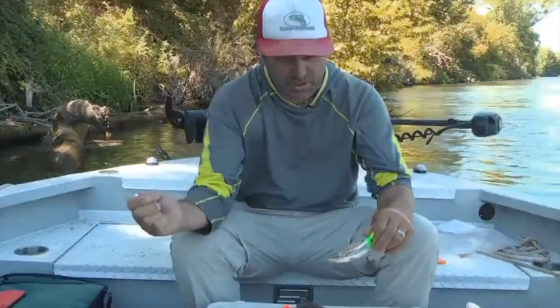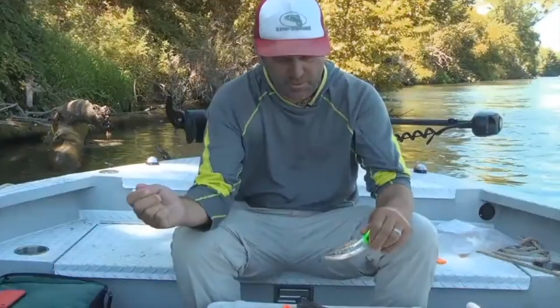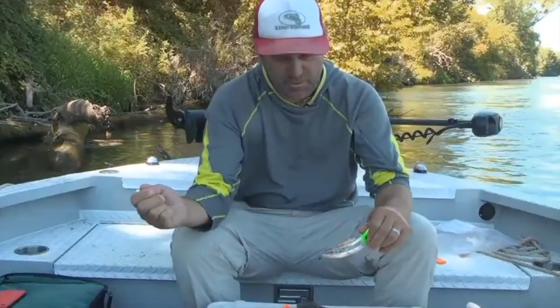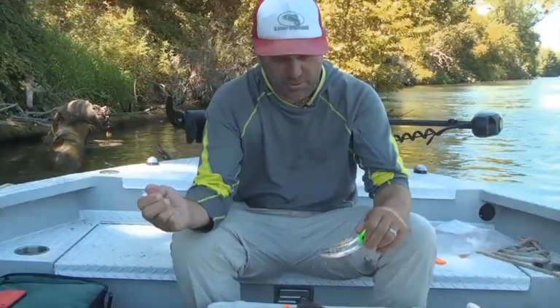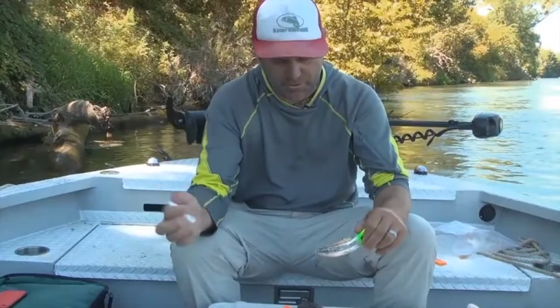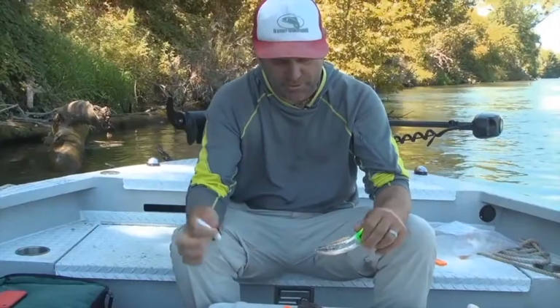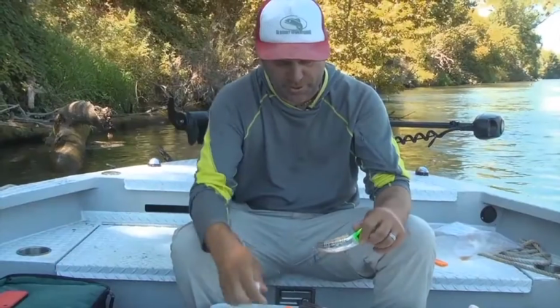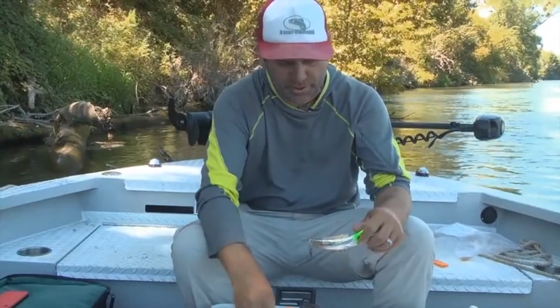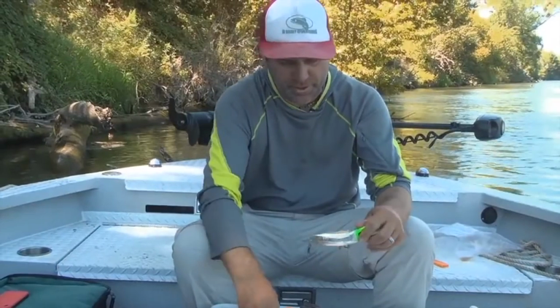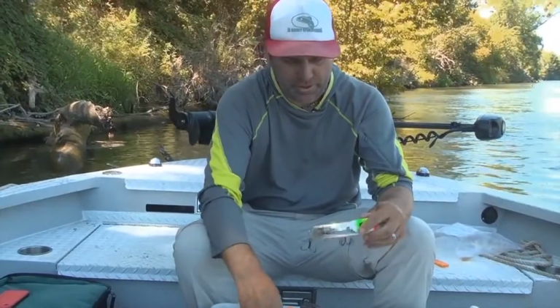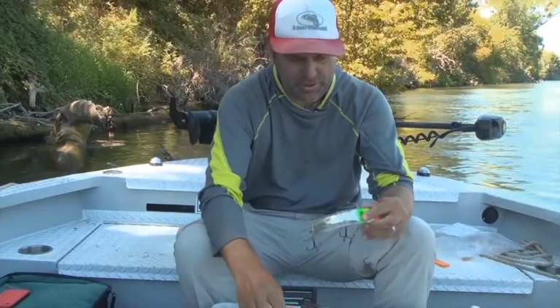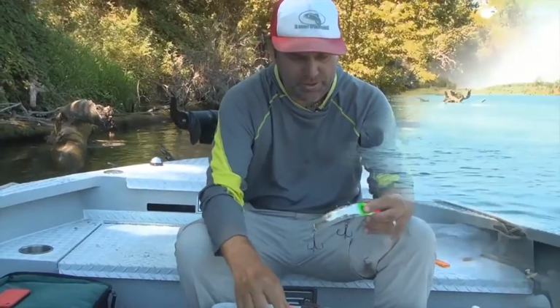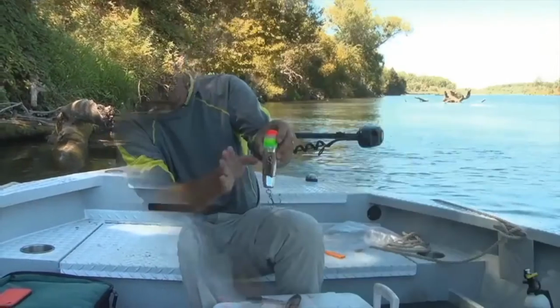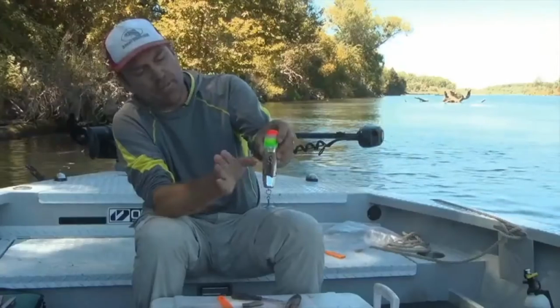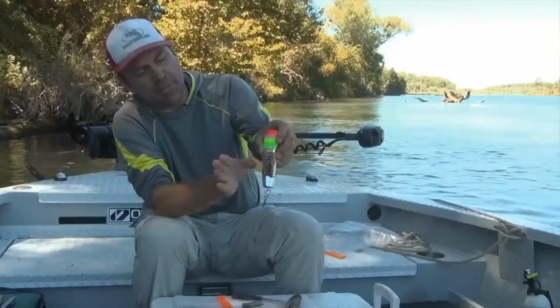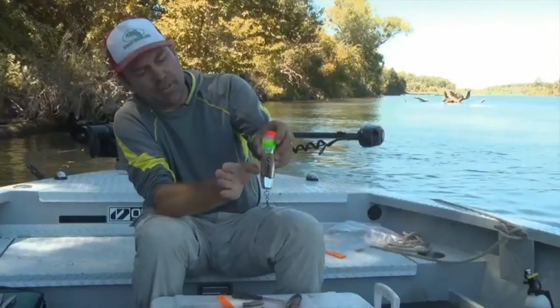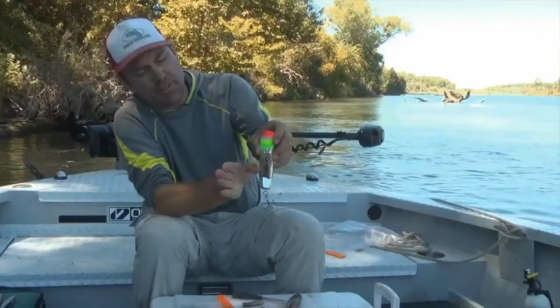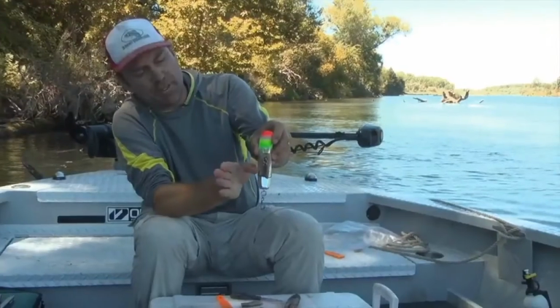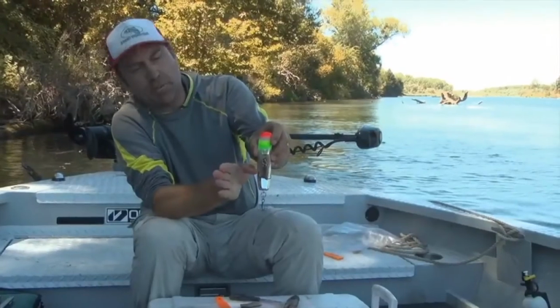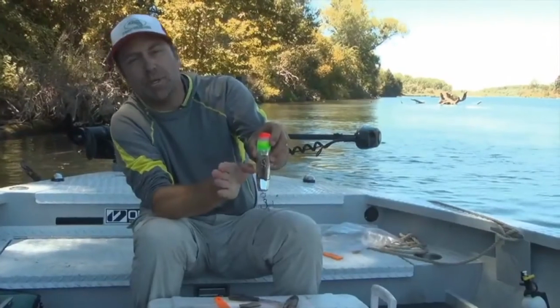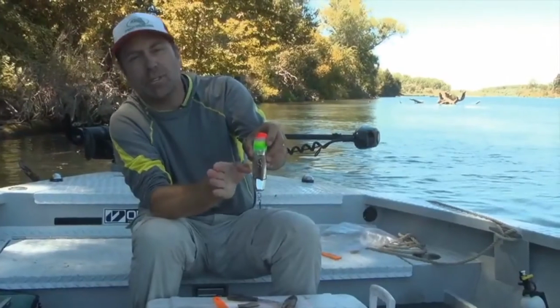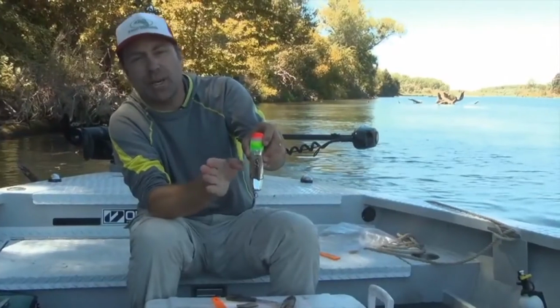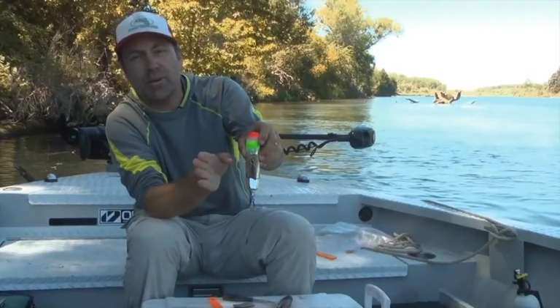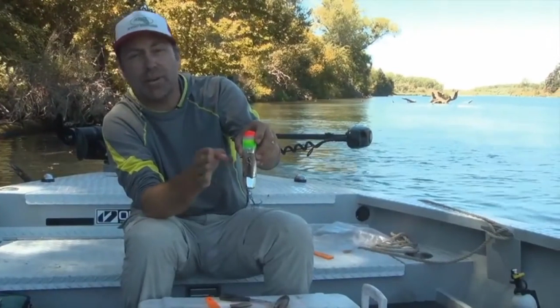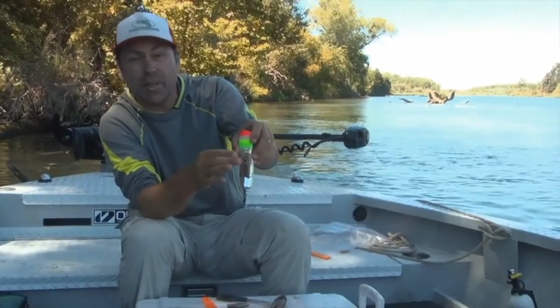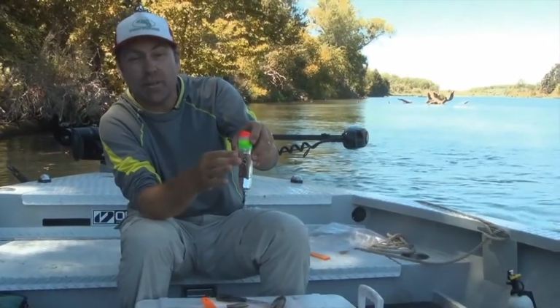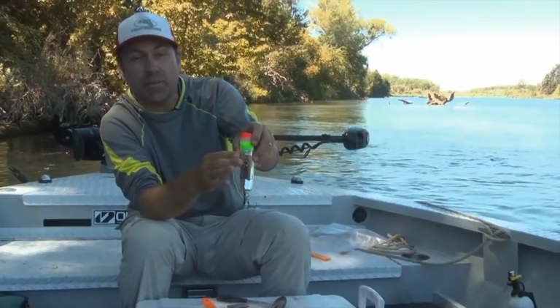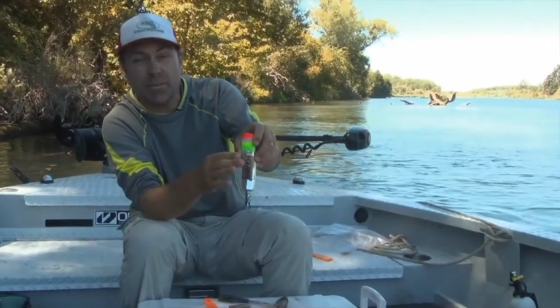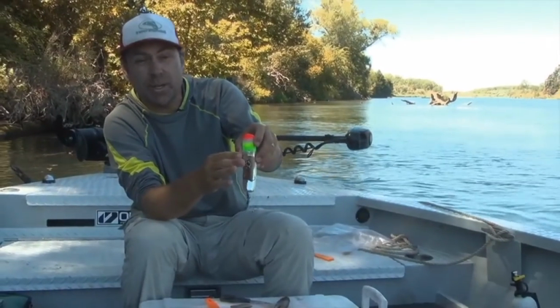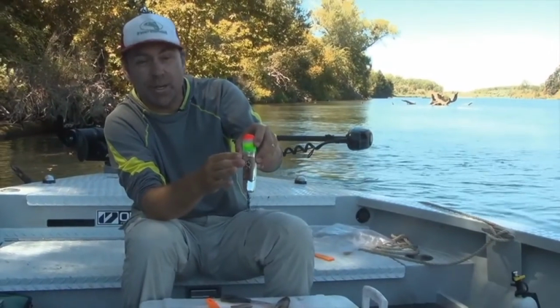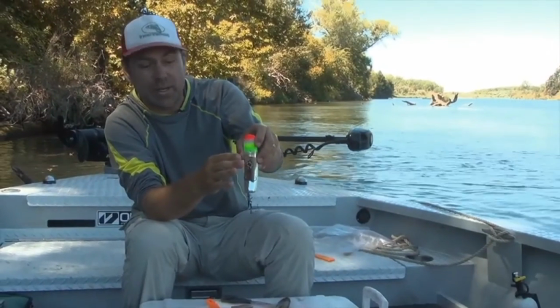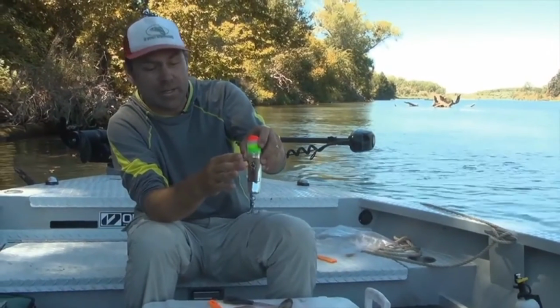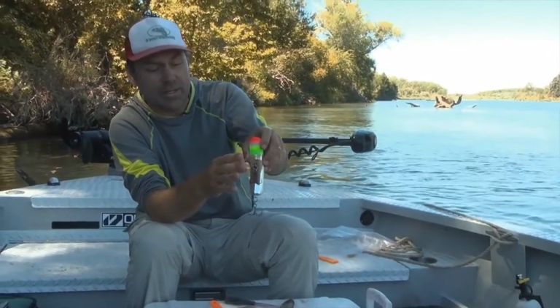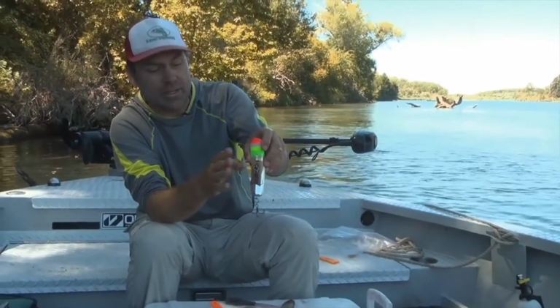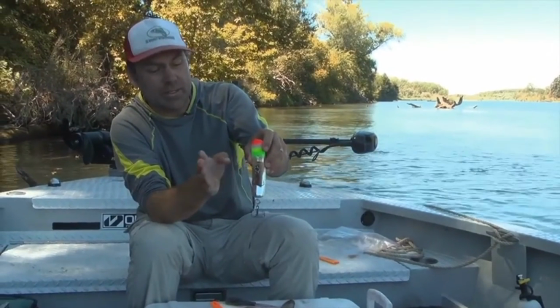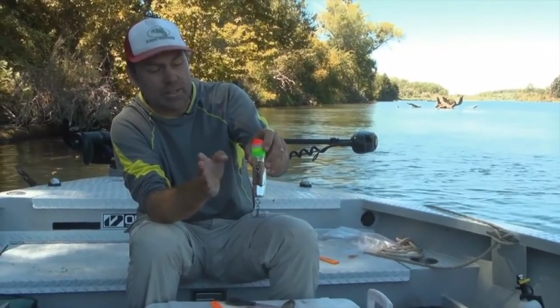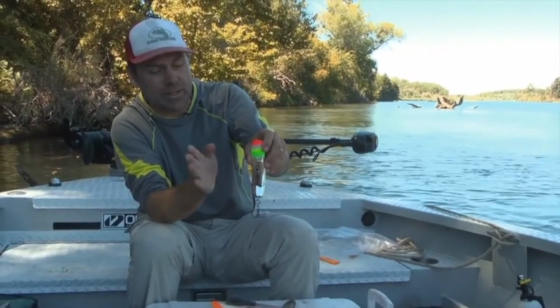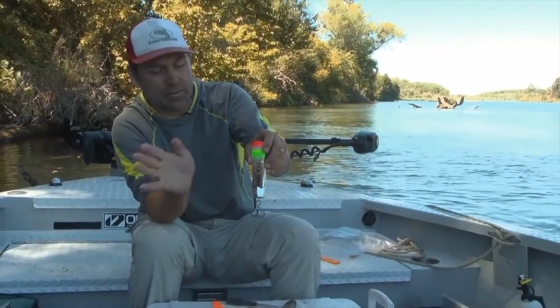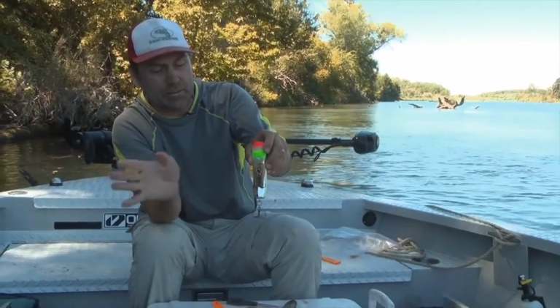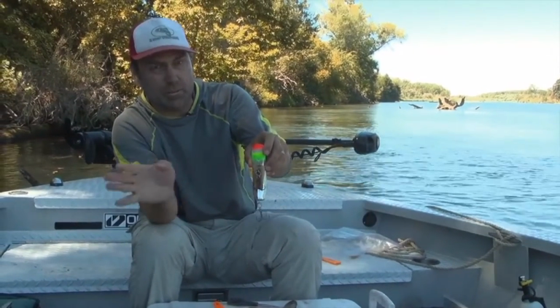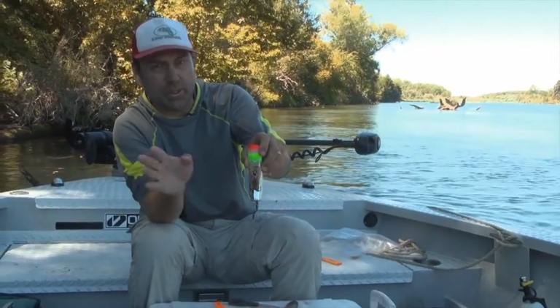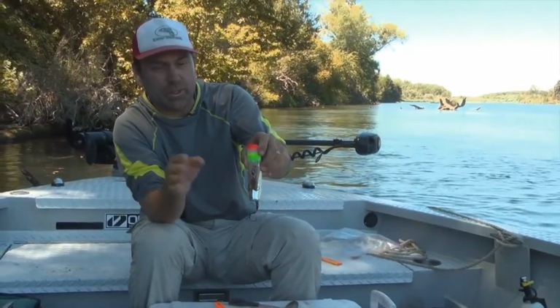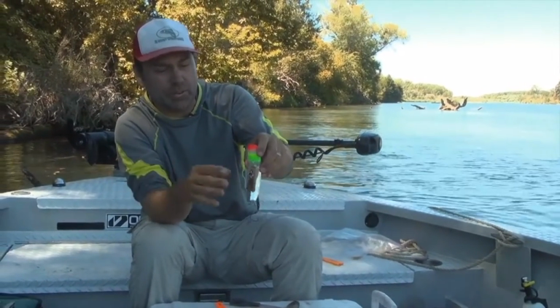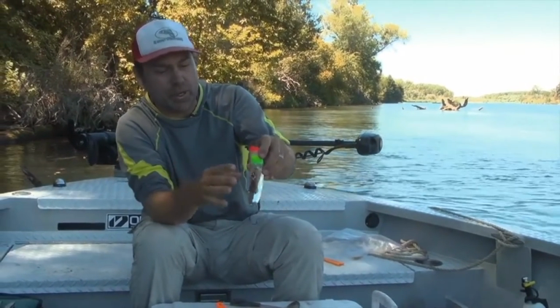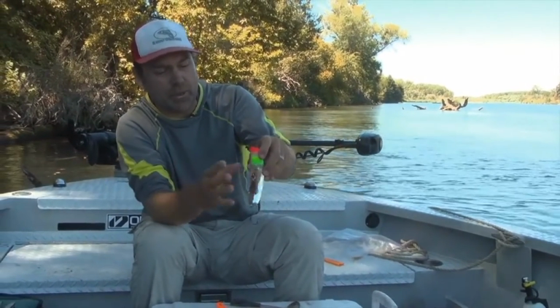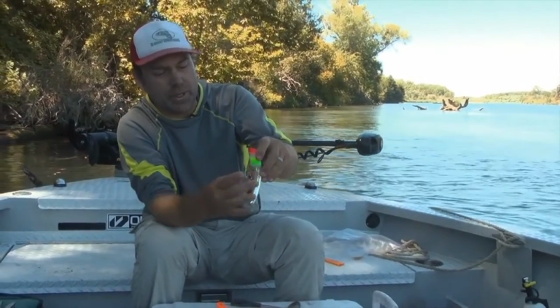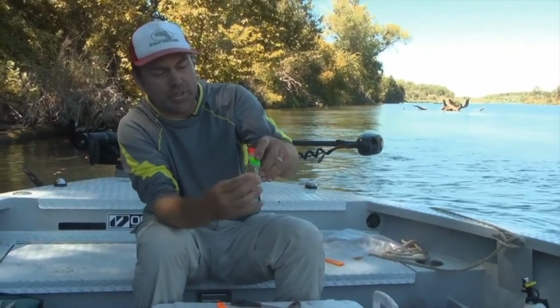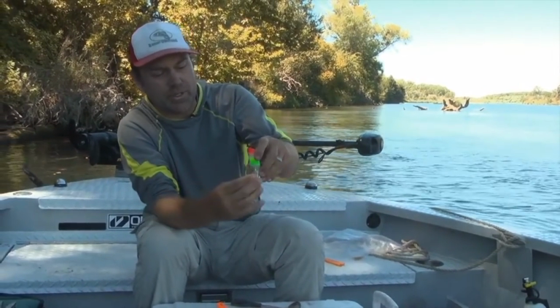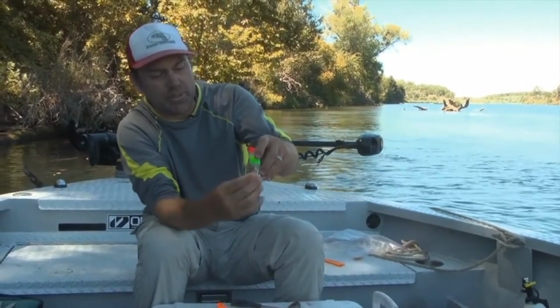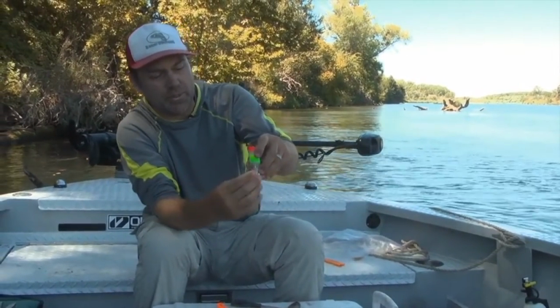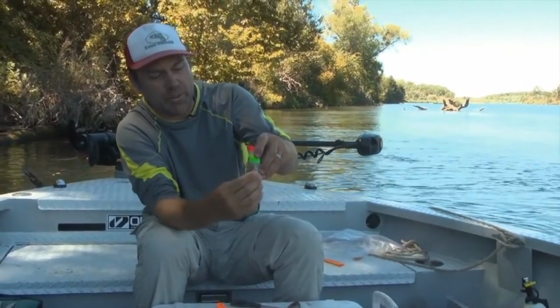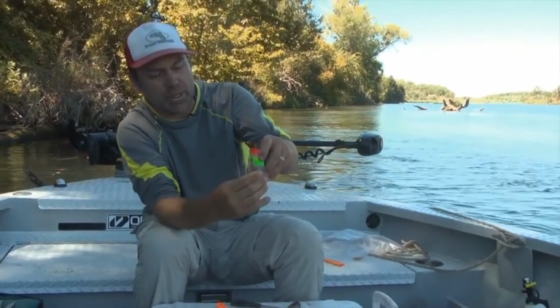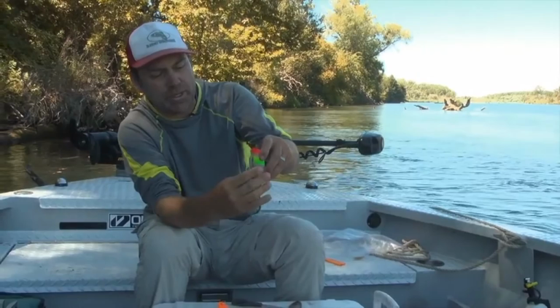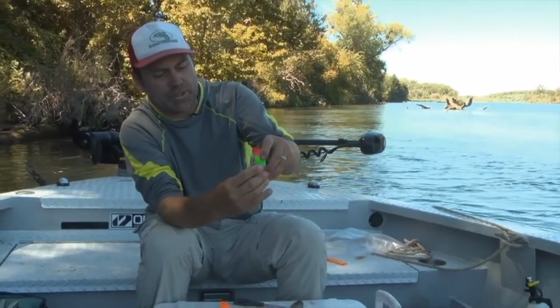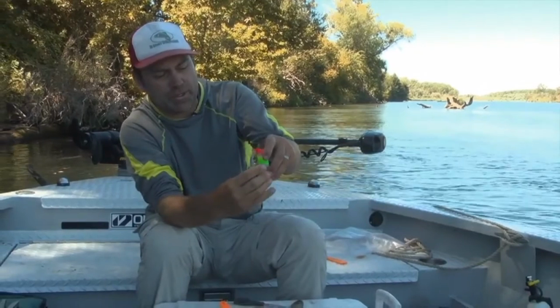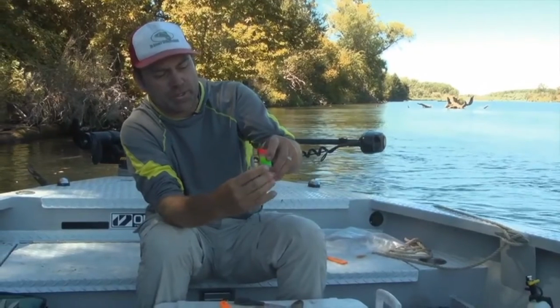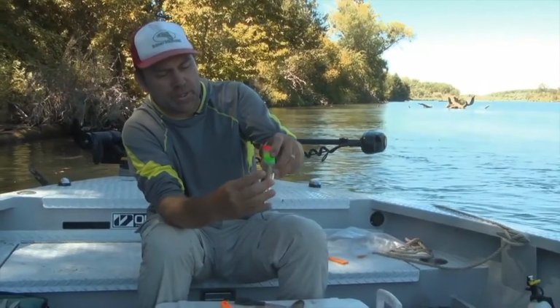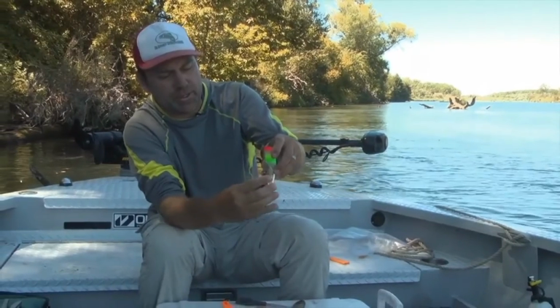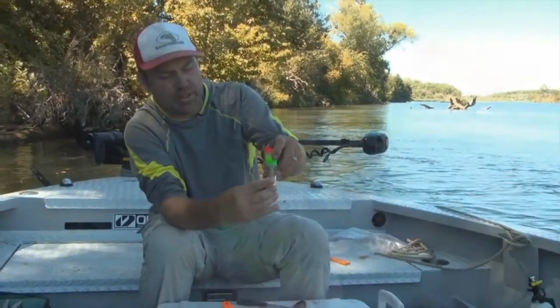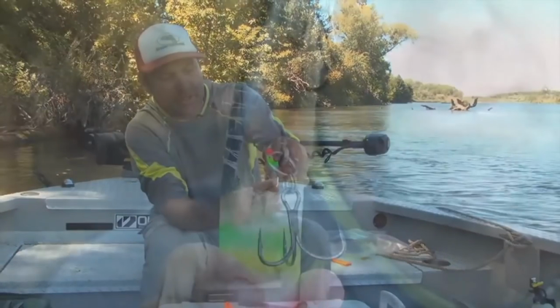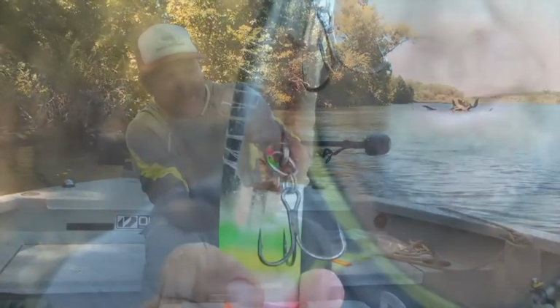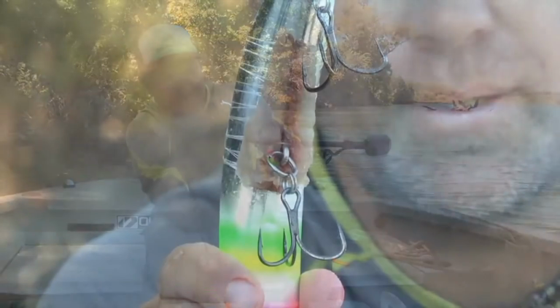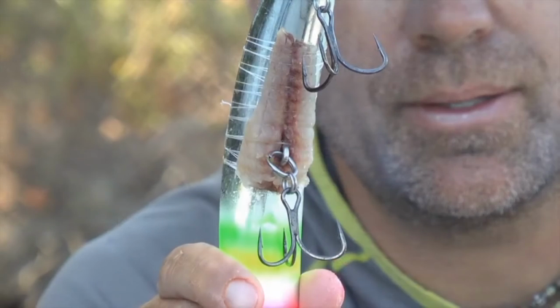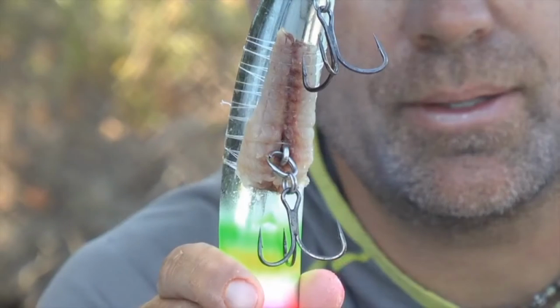Pull it free. If it's seated to one side or the other of the plug, it's going to wiggle the wrong way, so you want to make sure it's on there nice and centered.